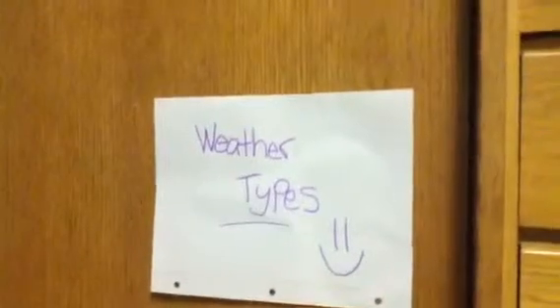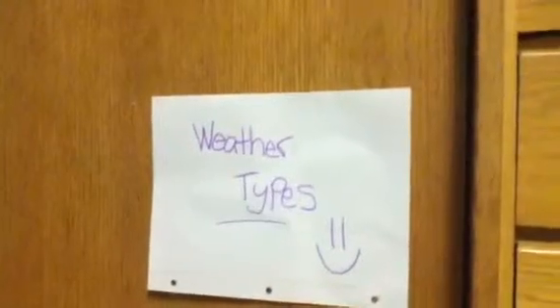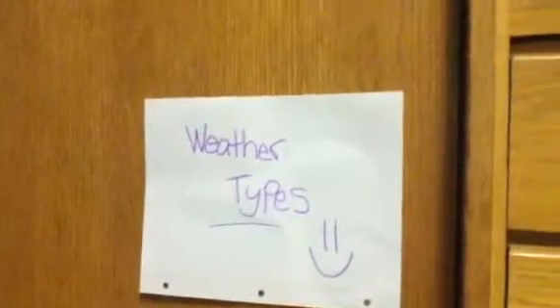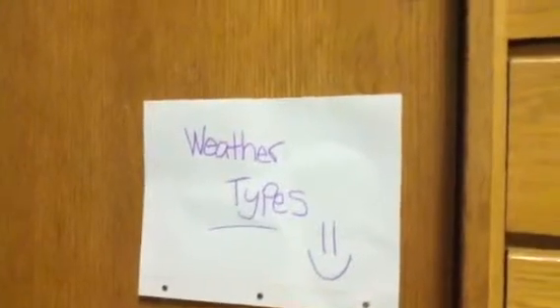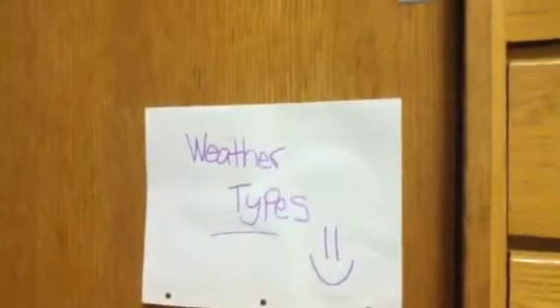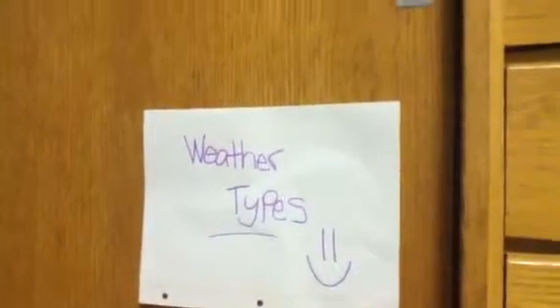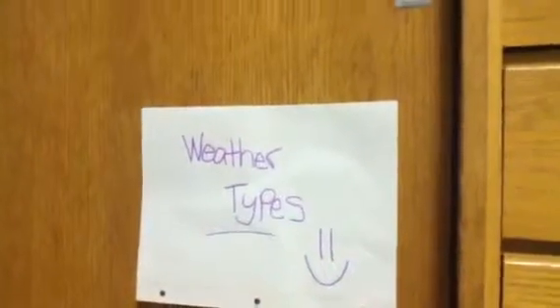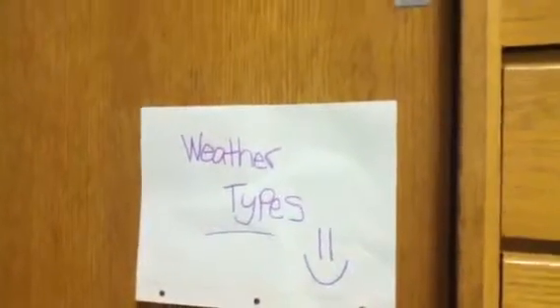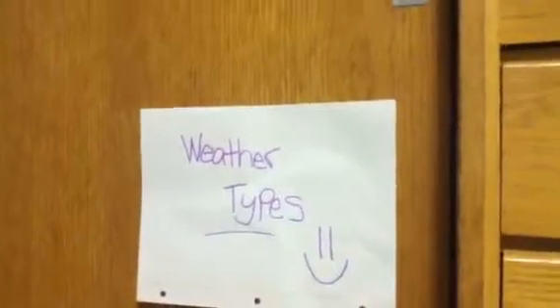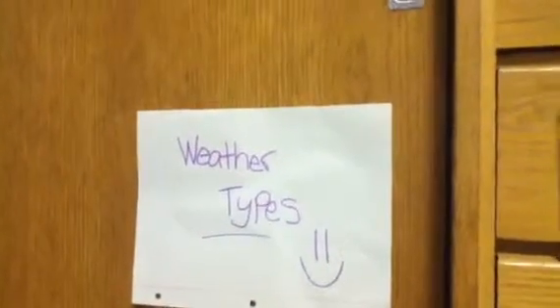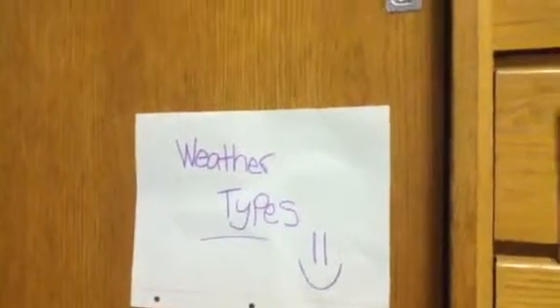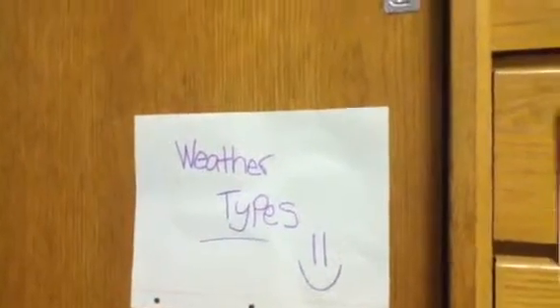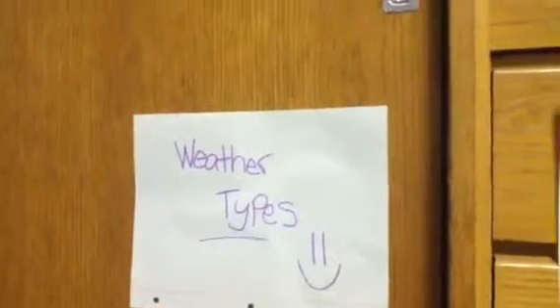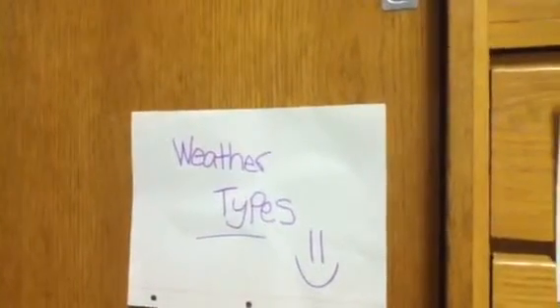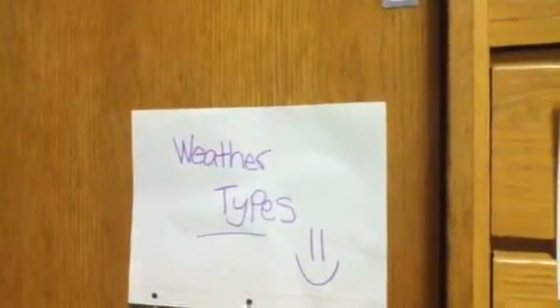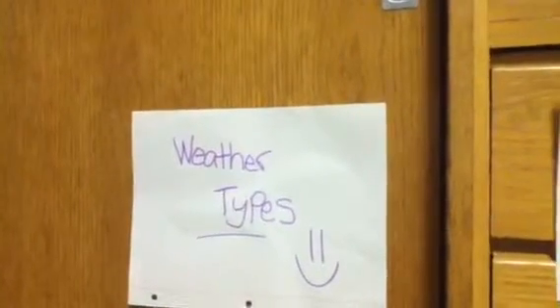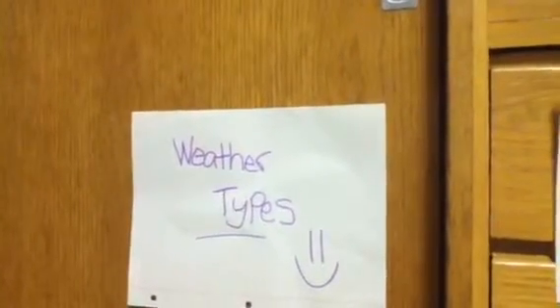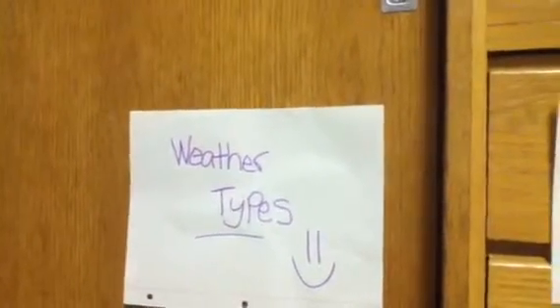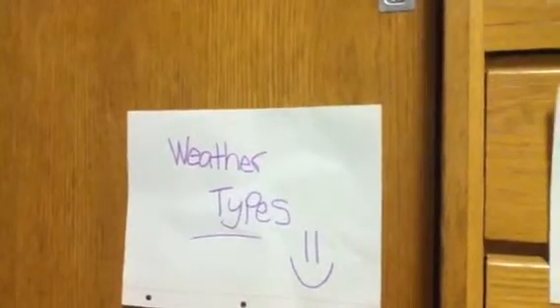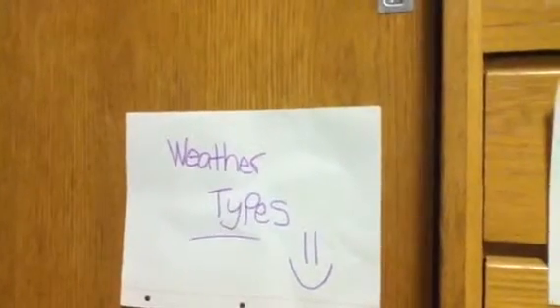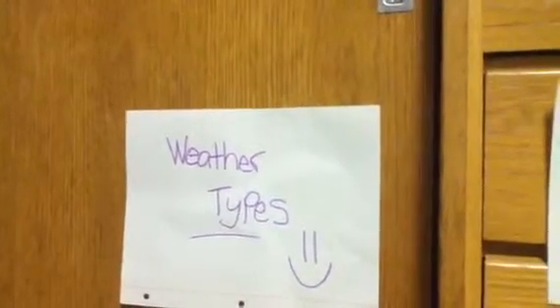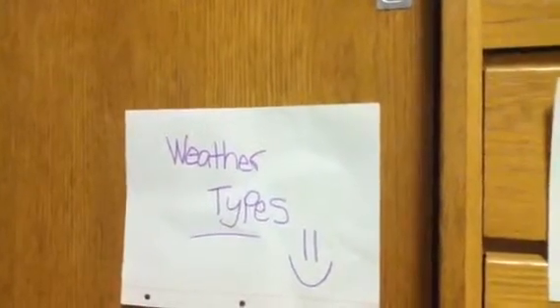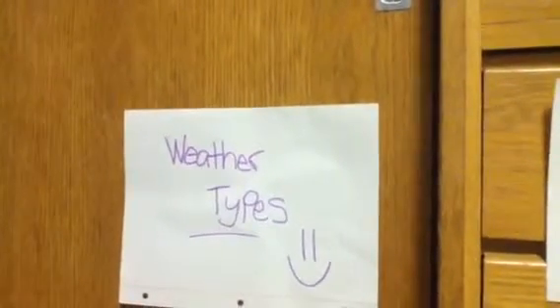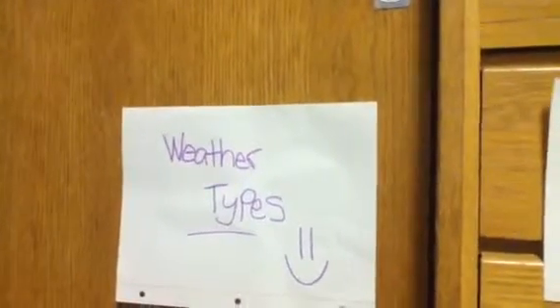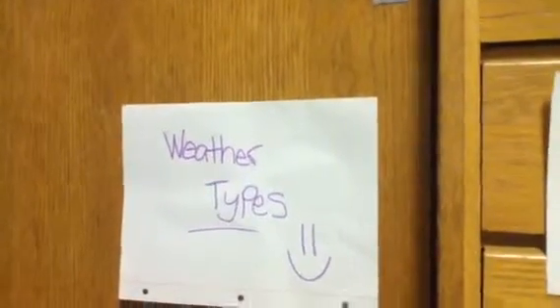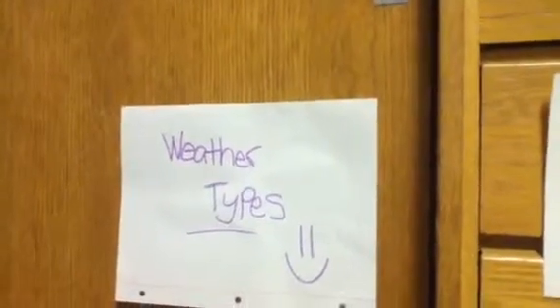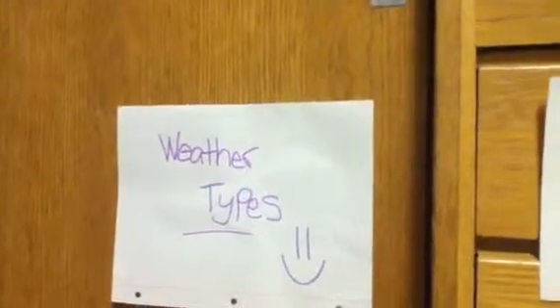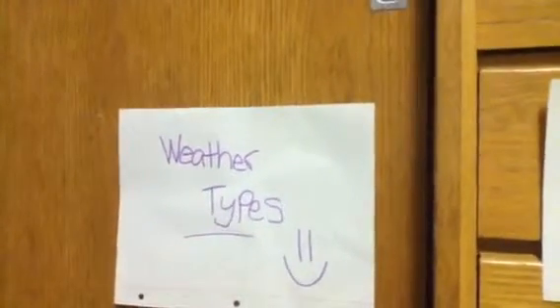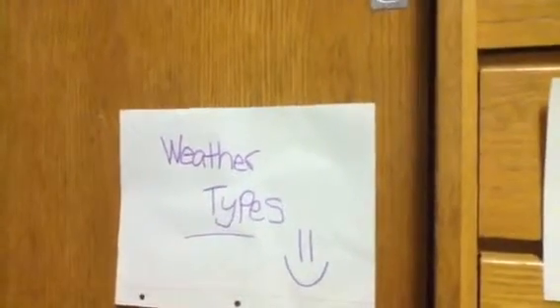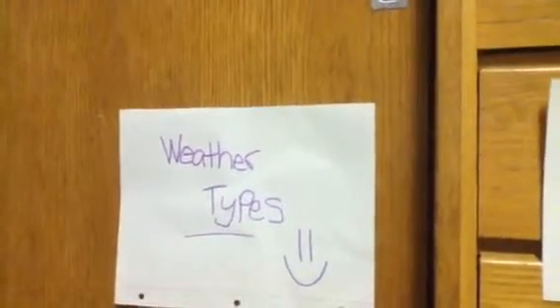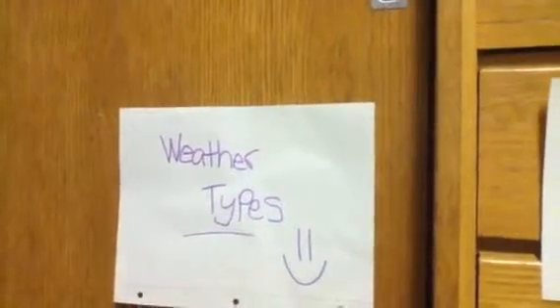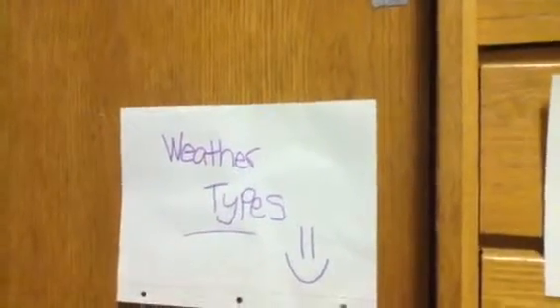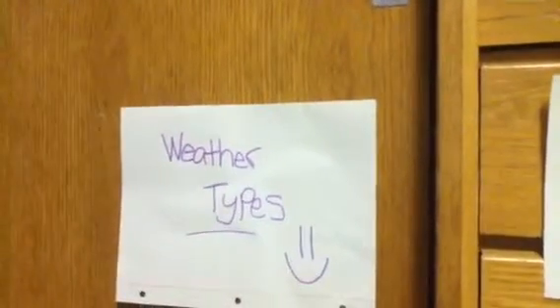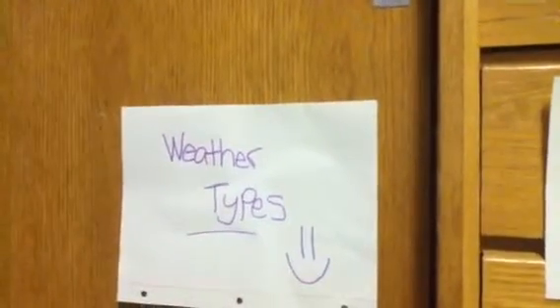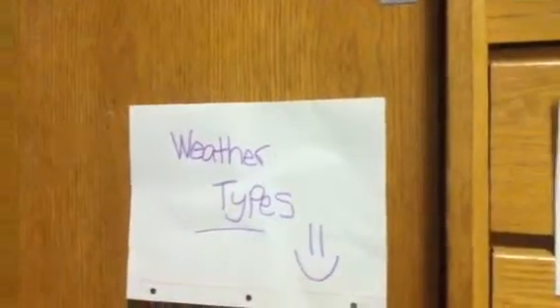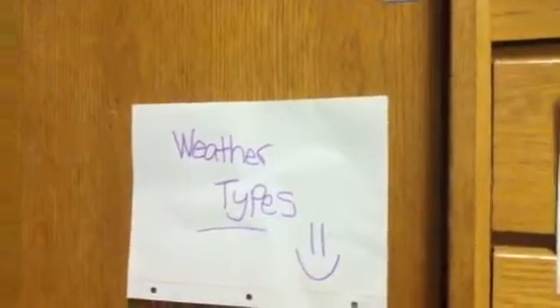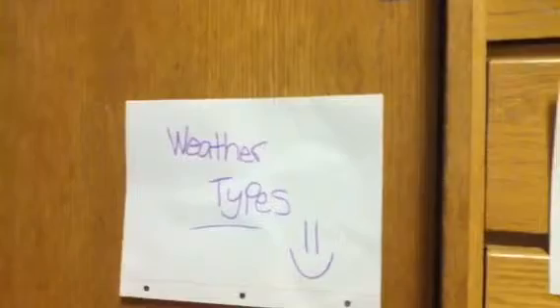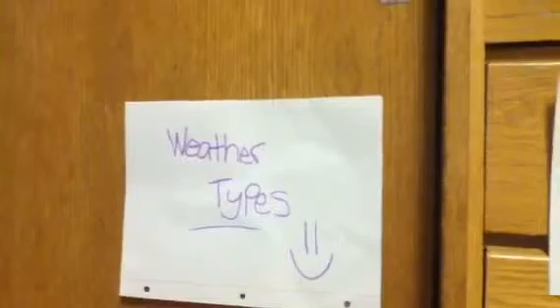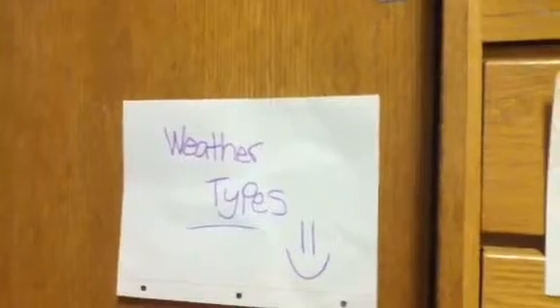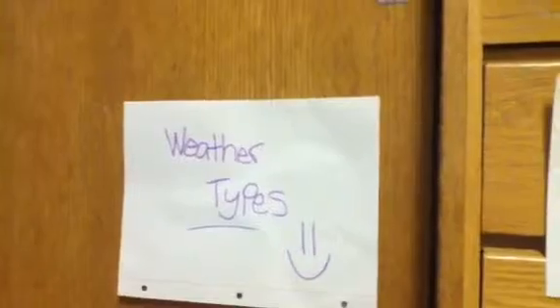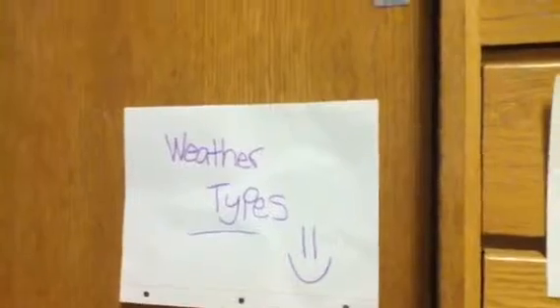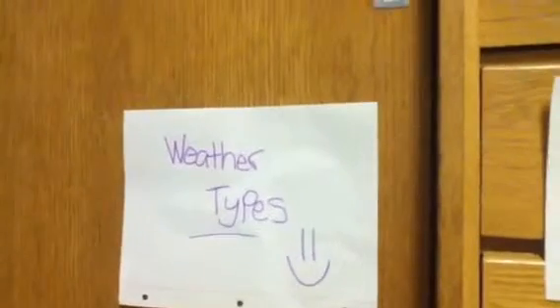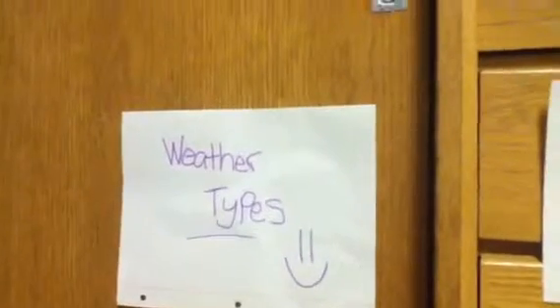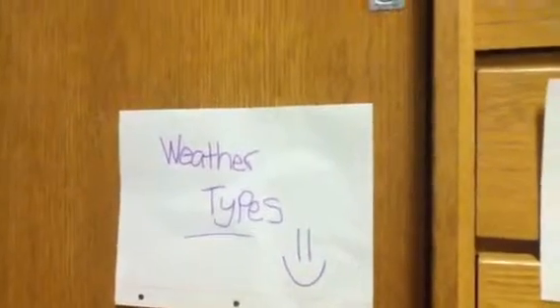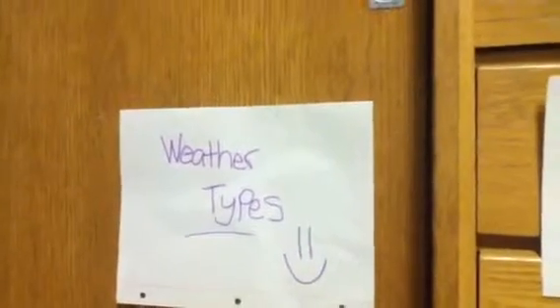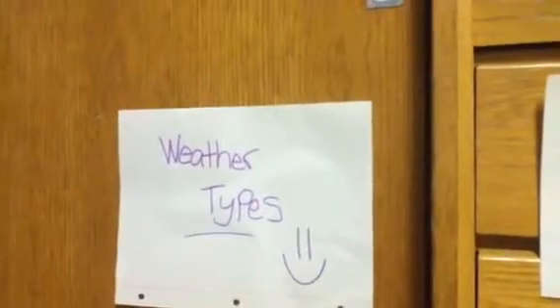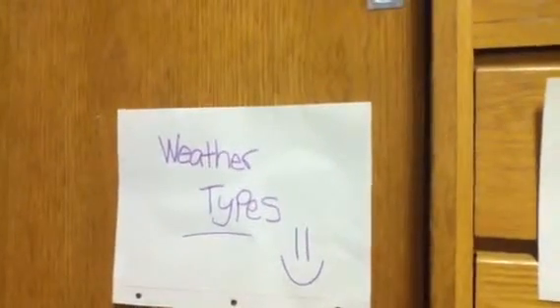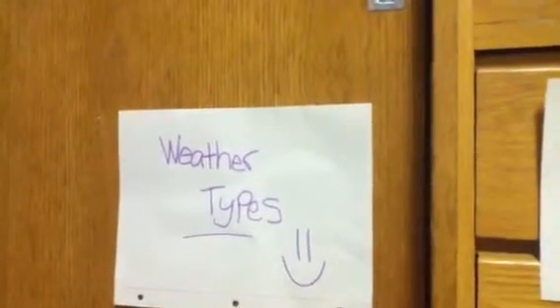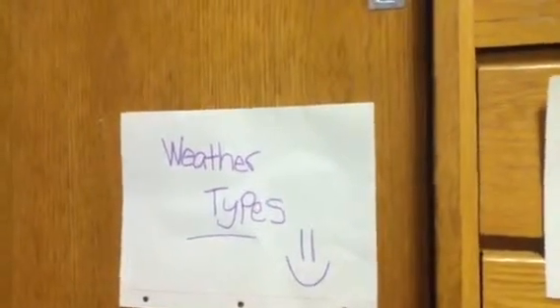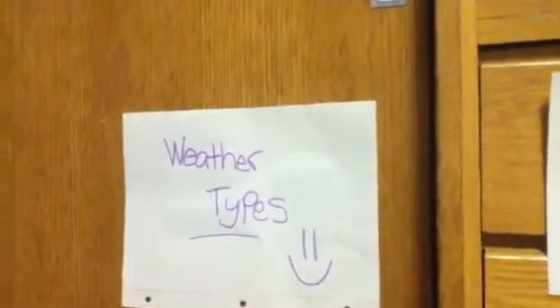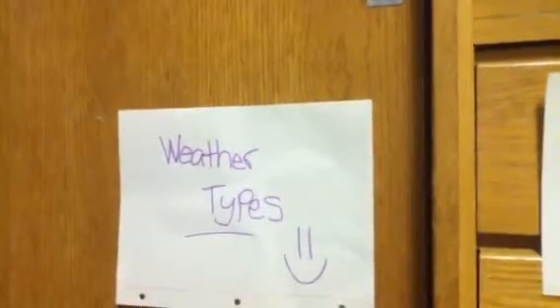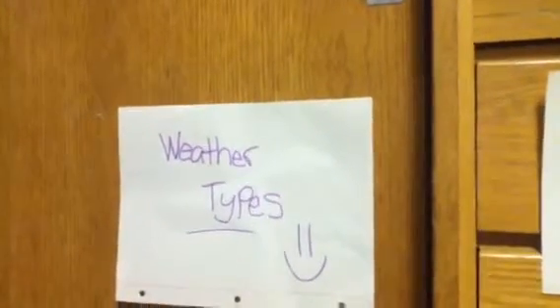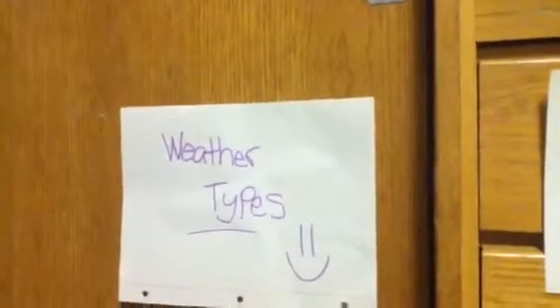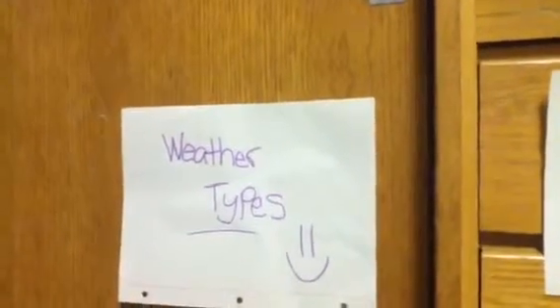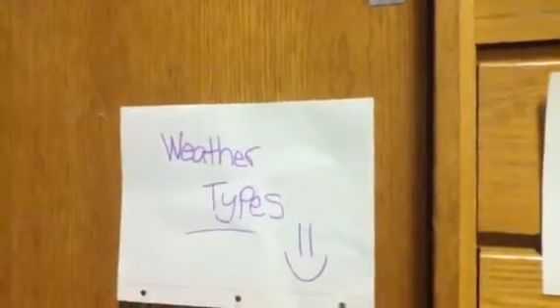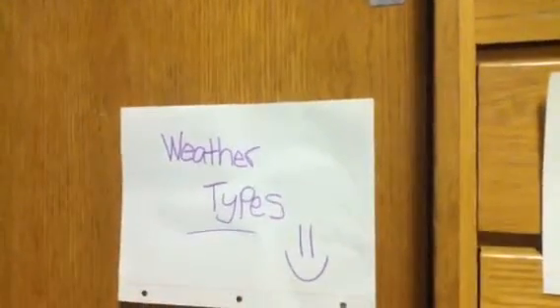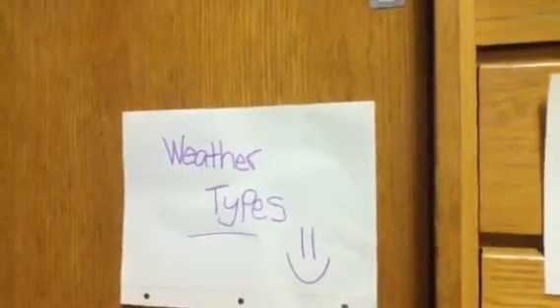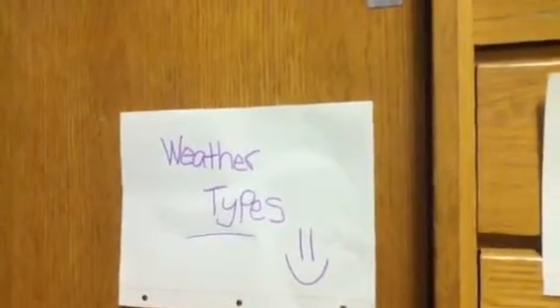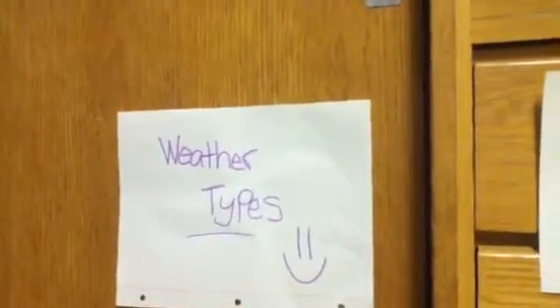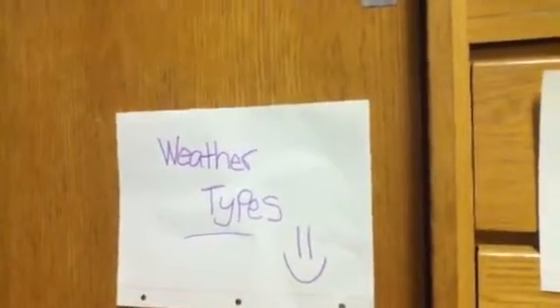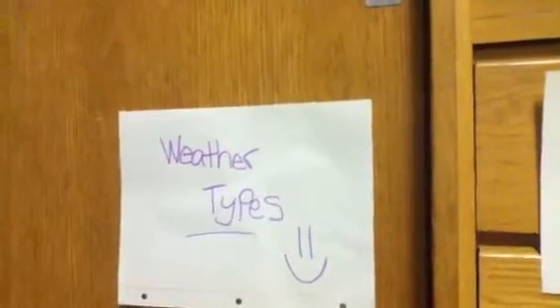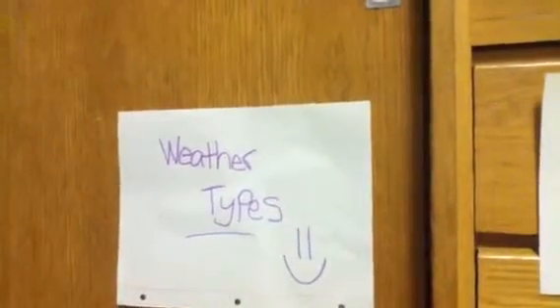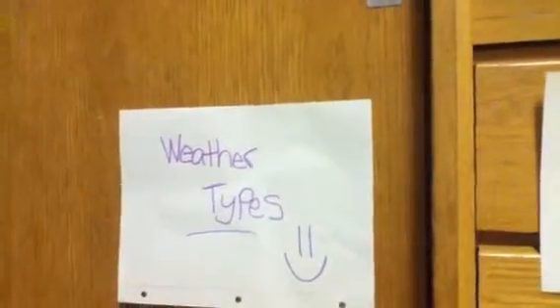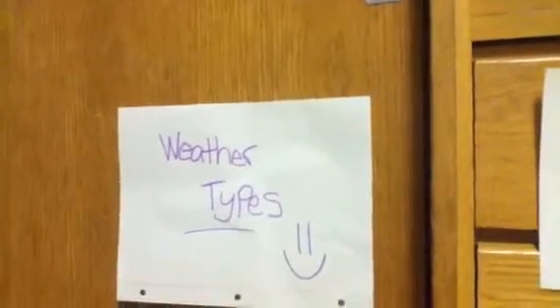The purpose of this video is to teach elementary level children what is best to wear depending on the type of weather outside.